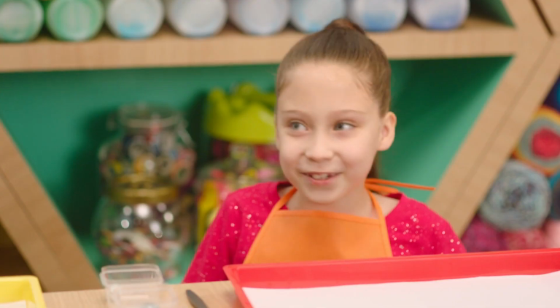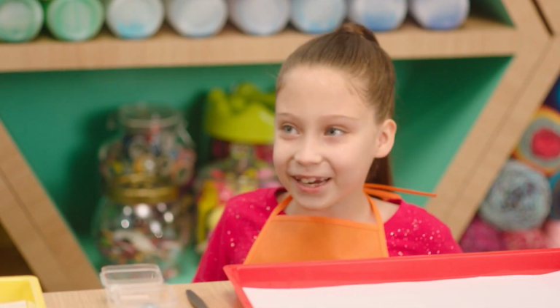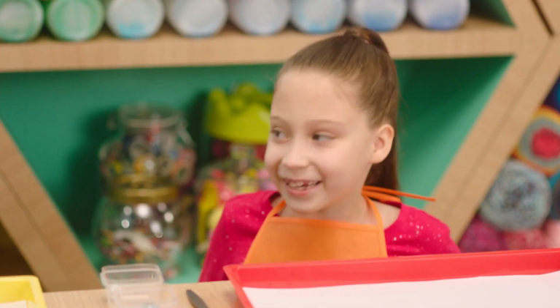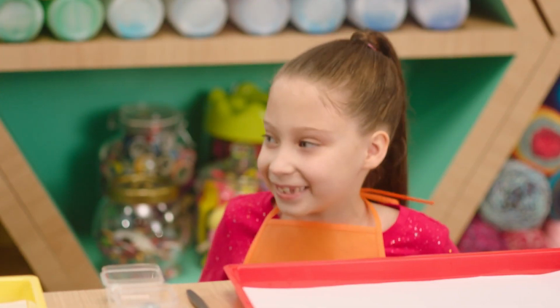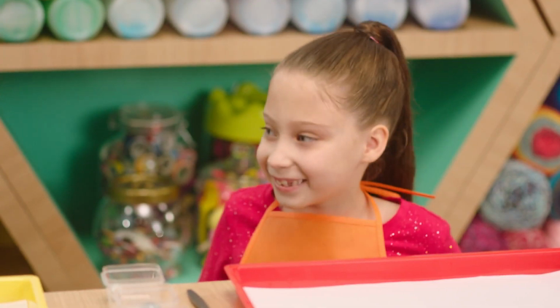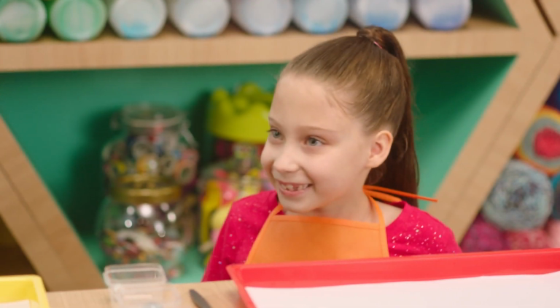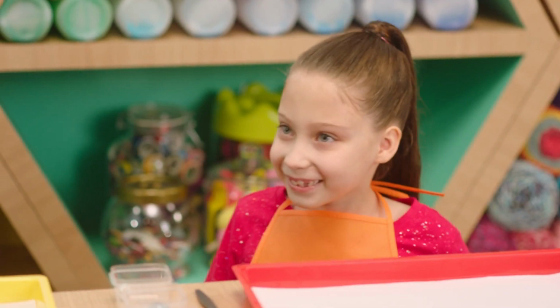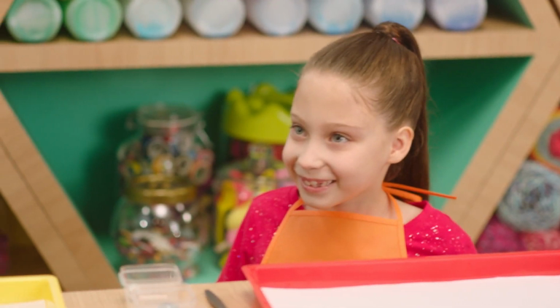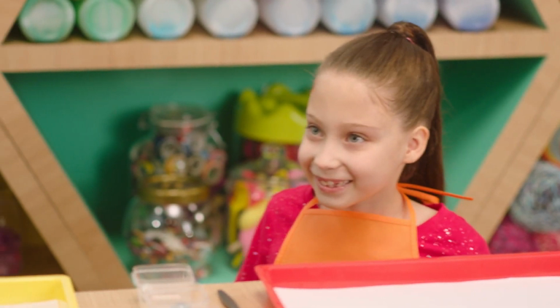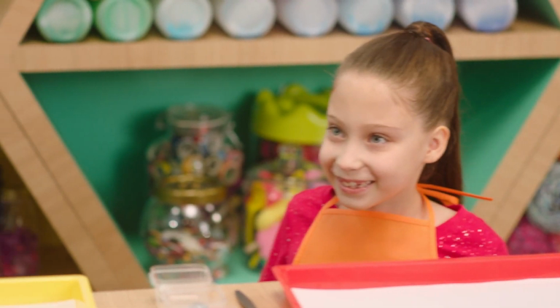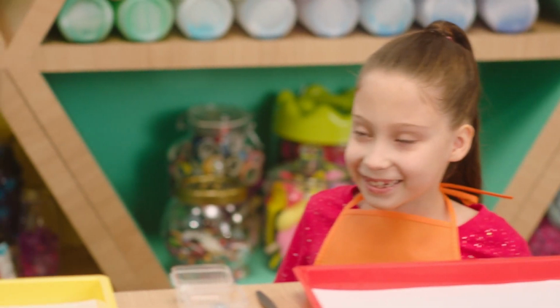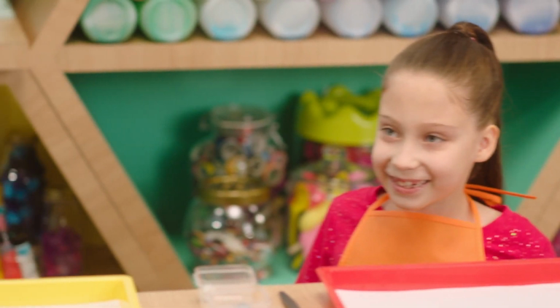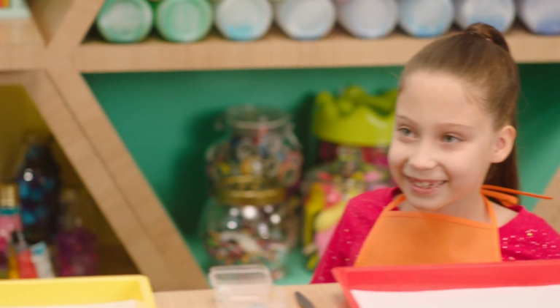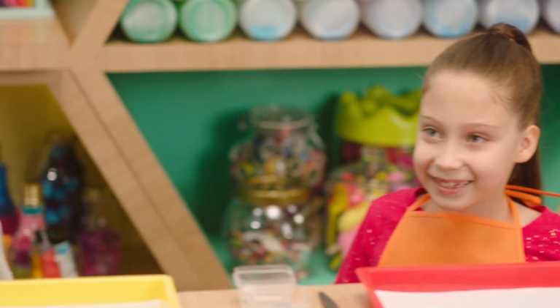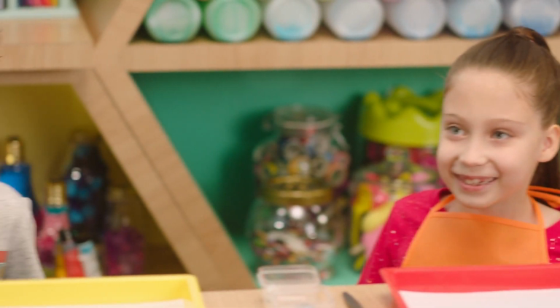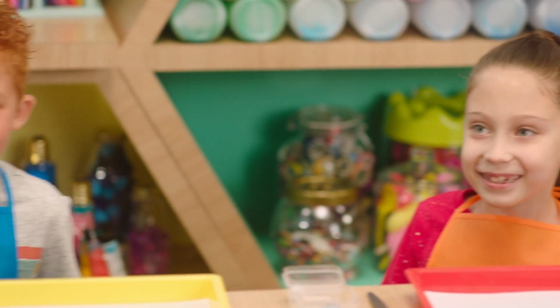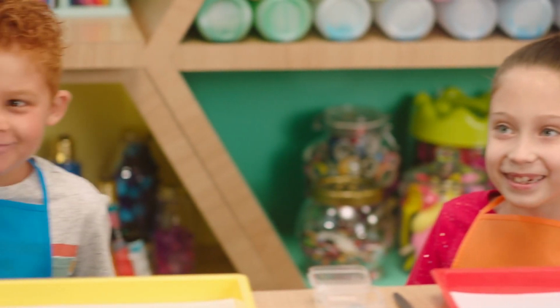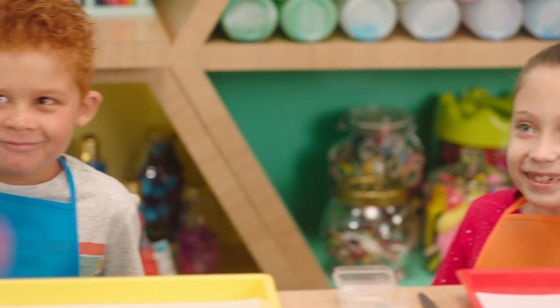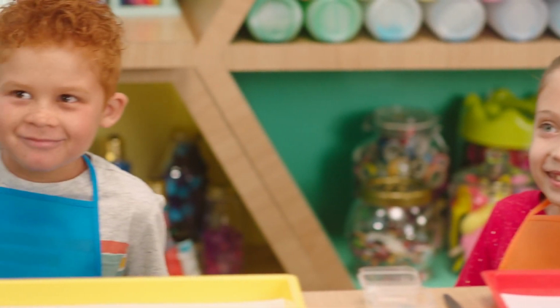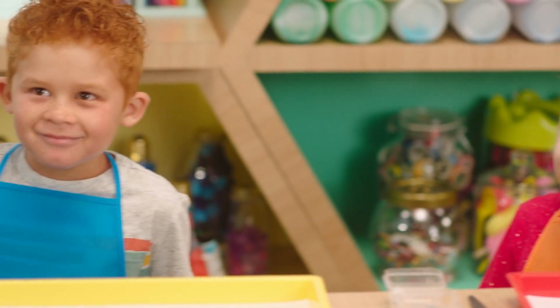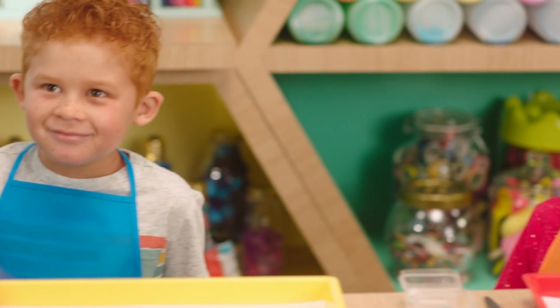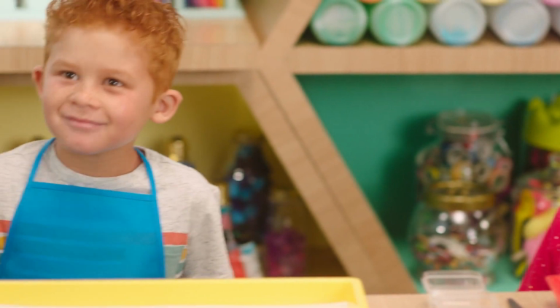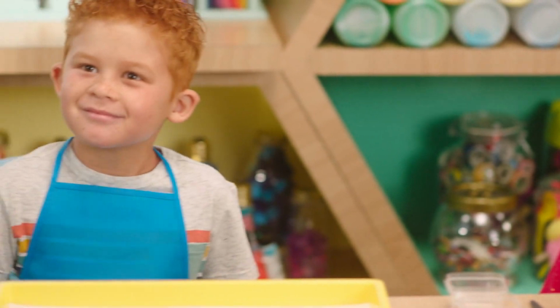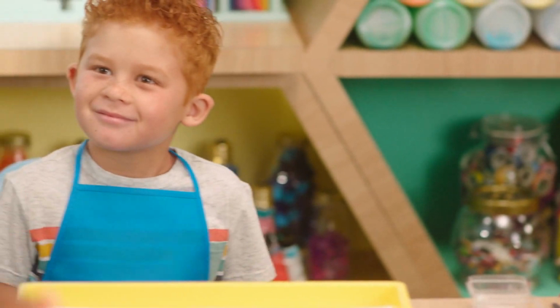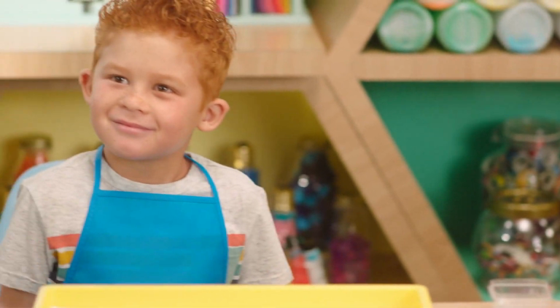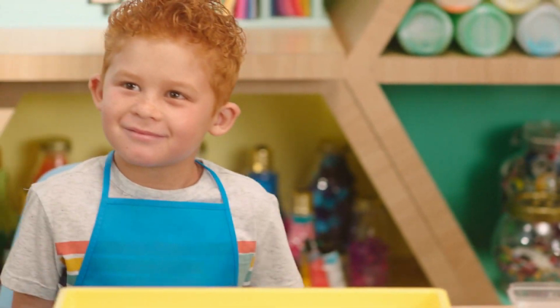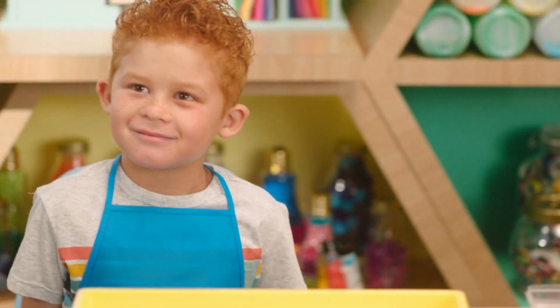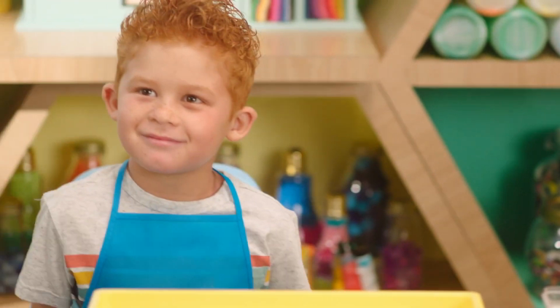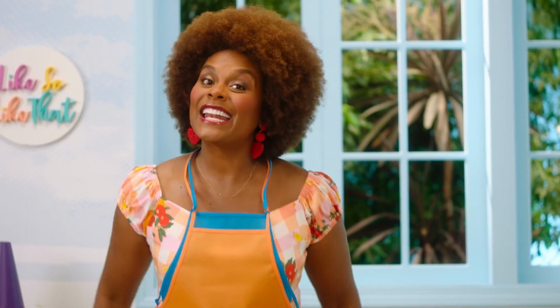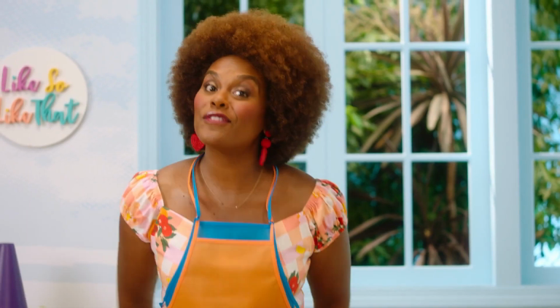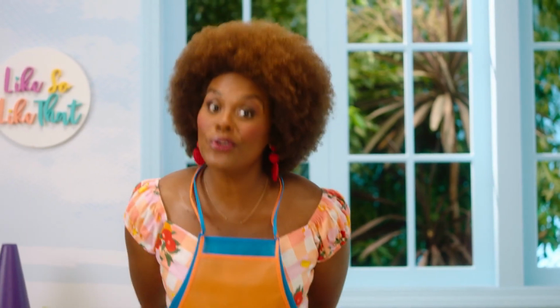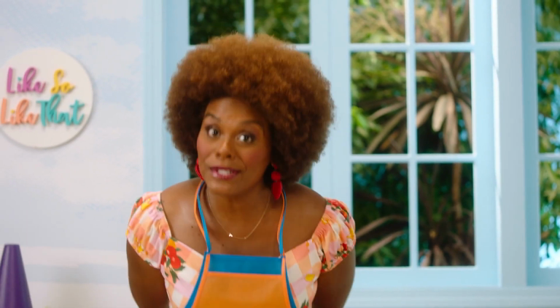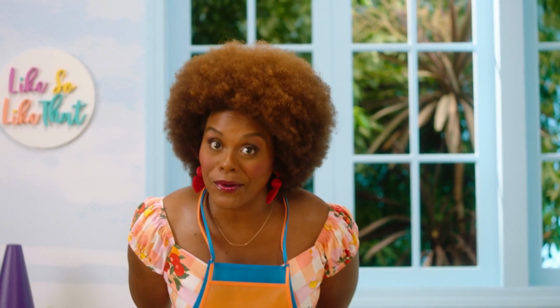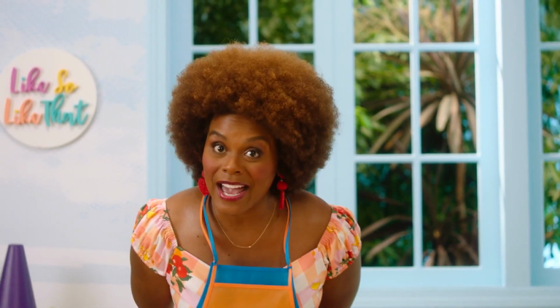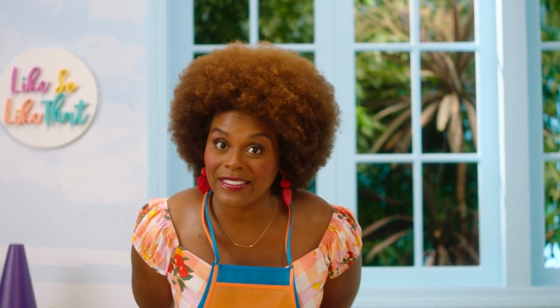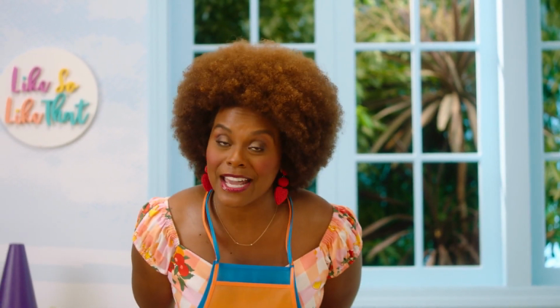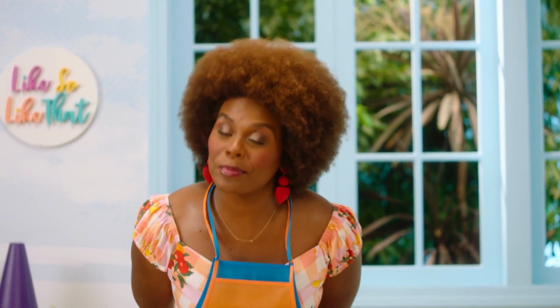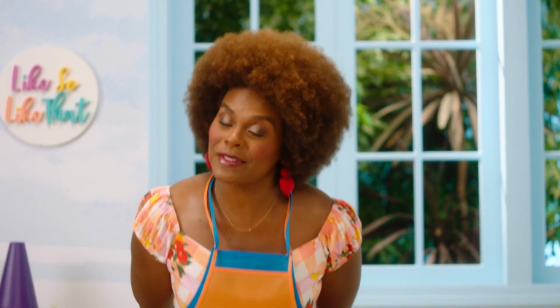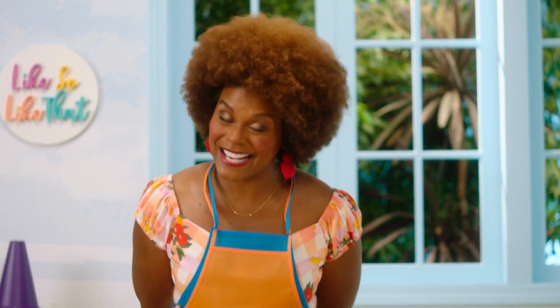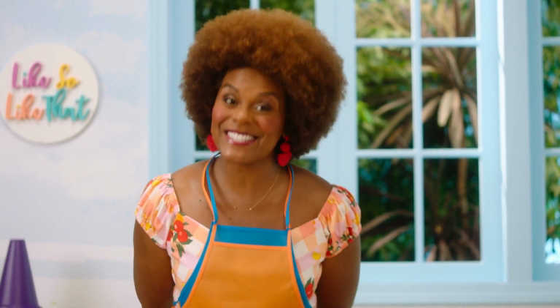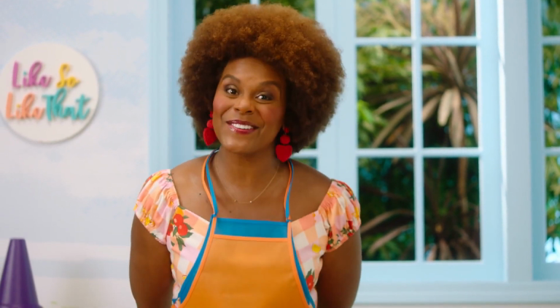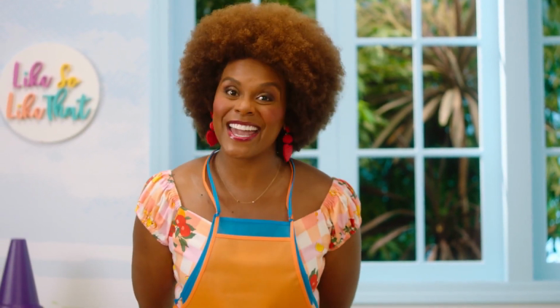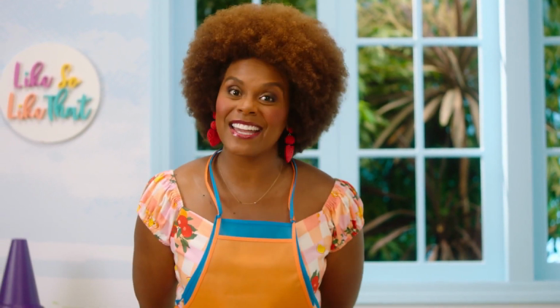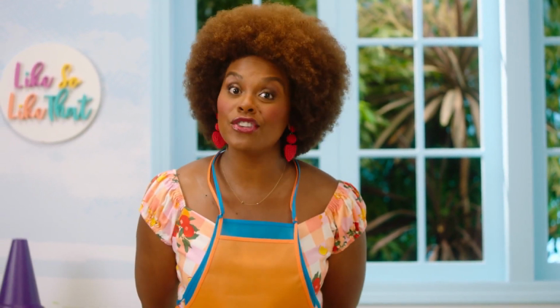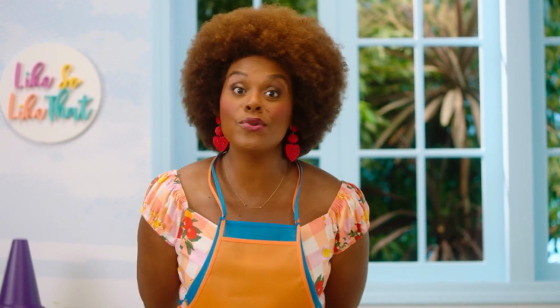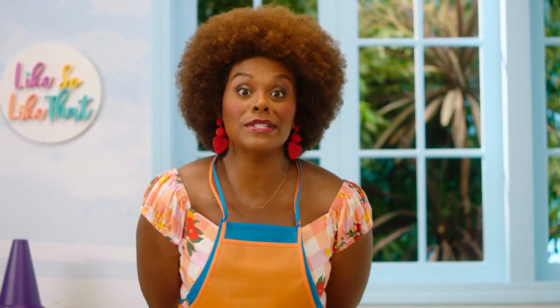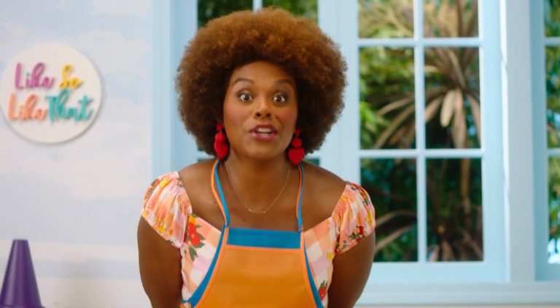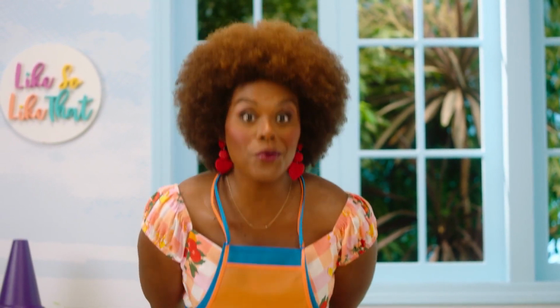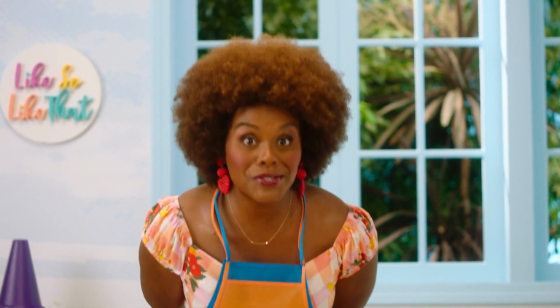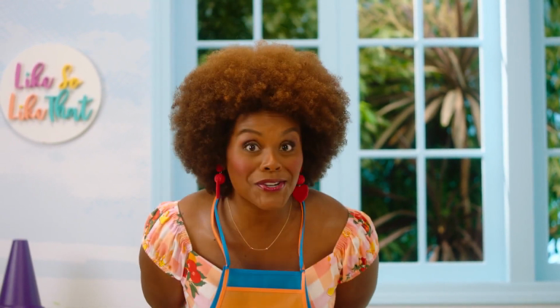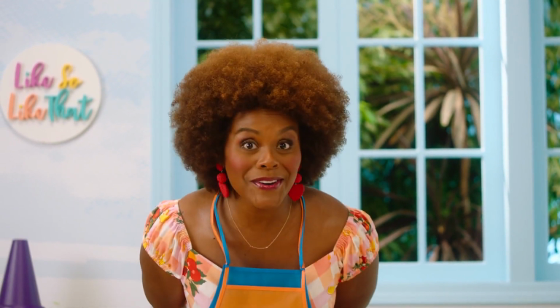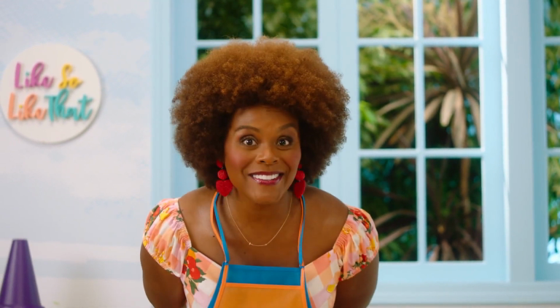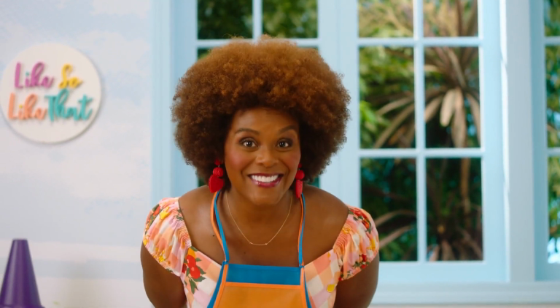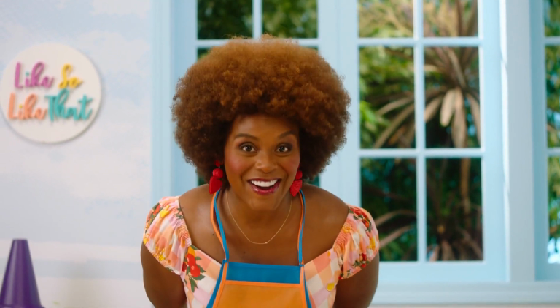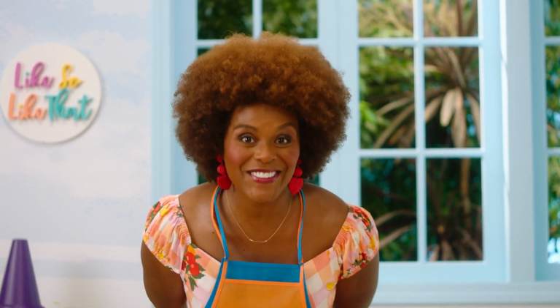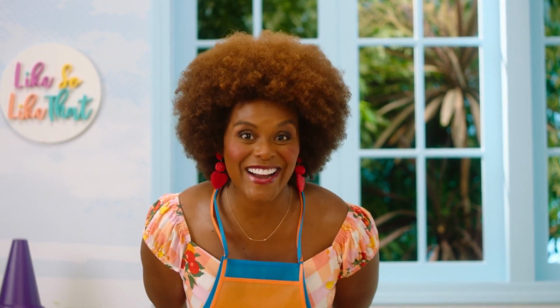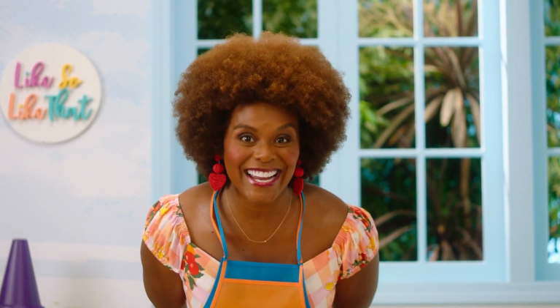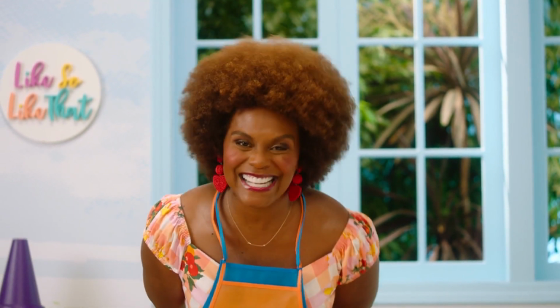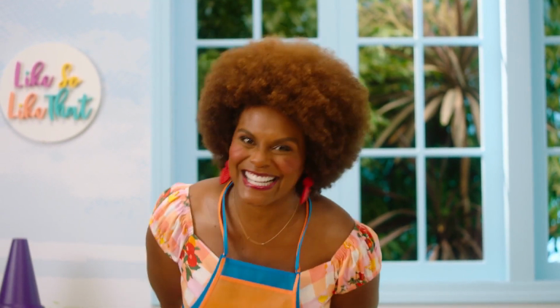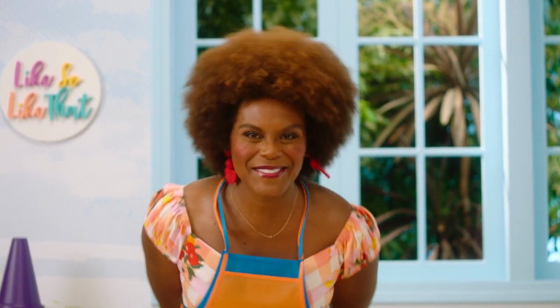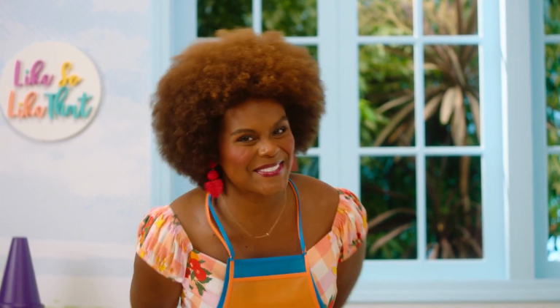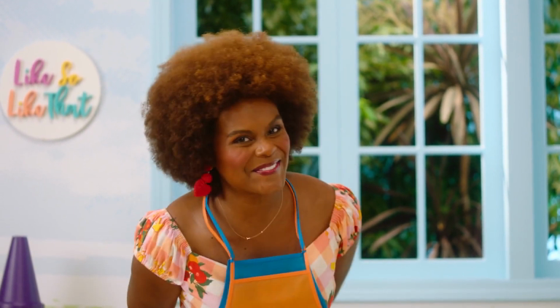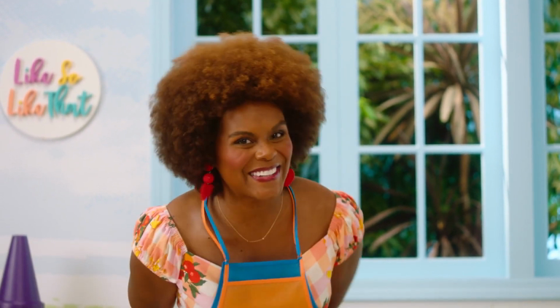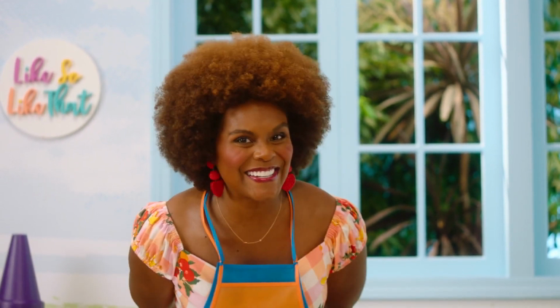We're using paint today, that's why we have on our aprons. And if you don't have an apron, that's okay — use an old shirt. Let's have some fun.